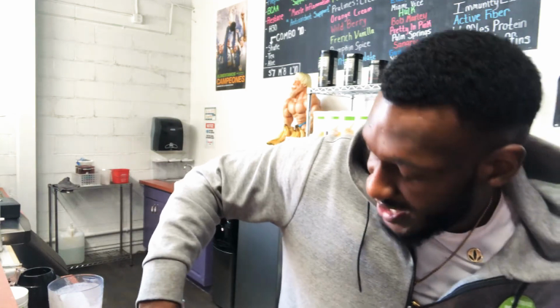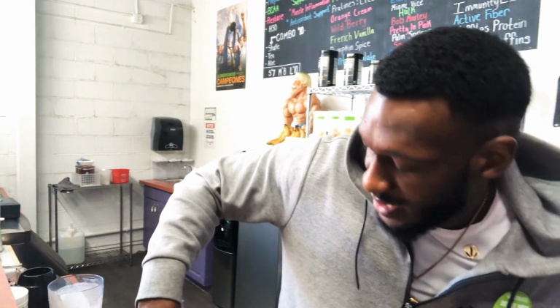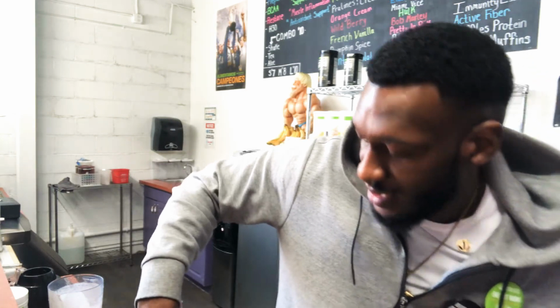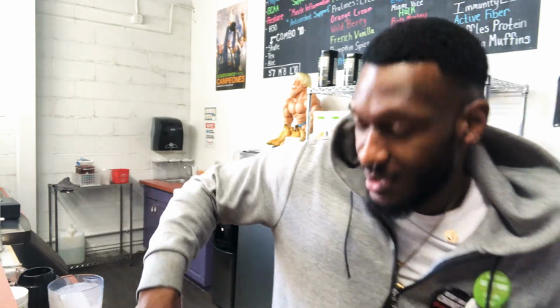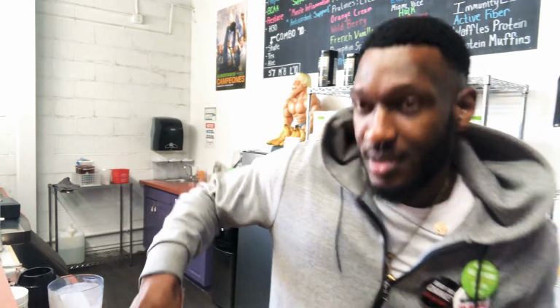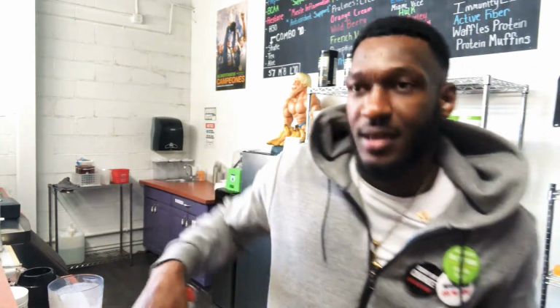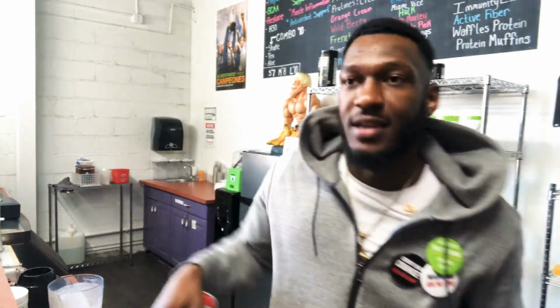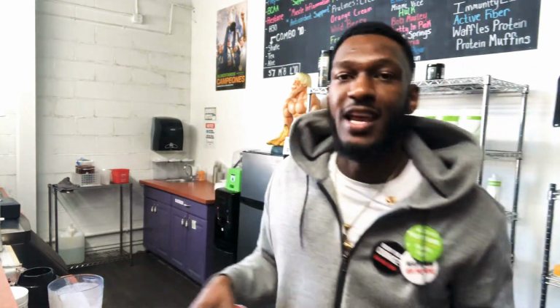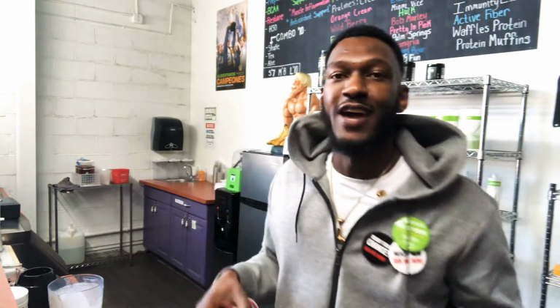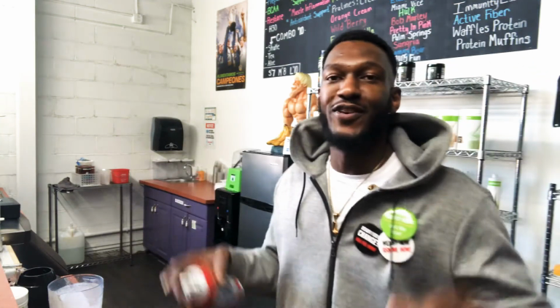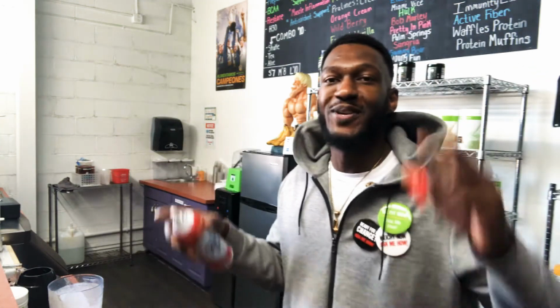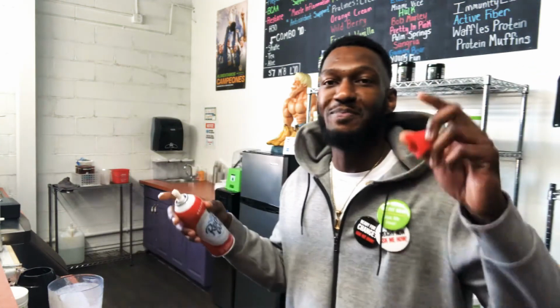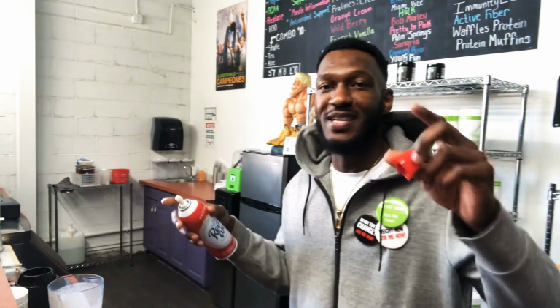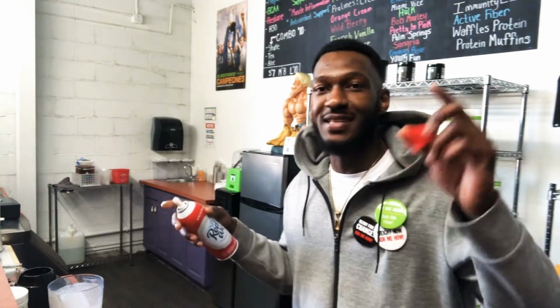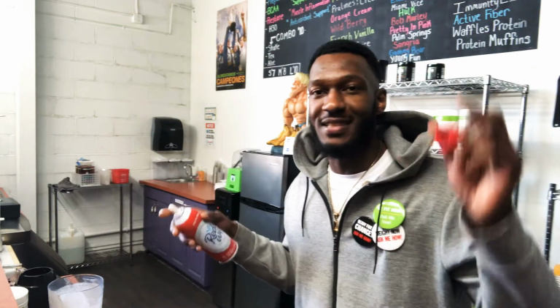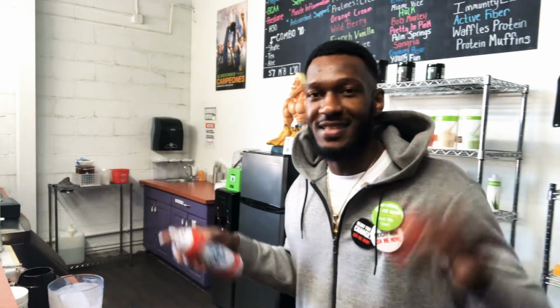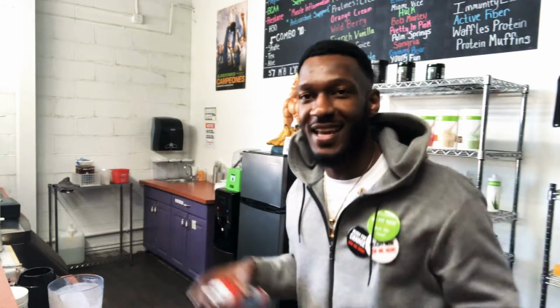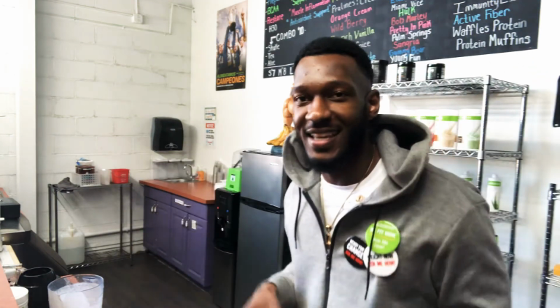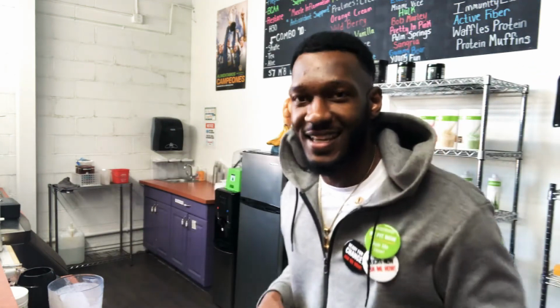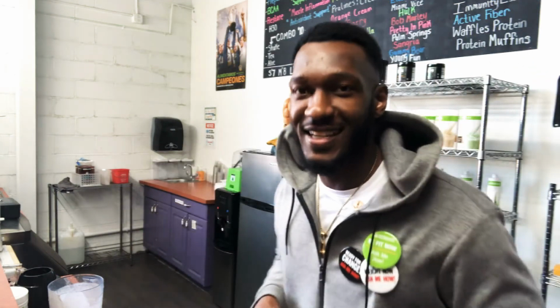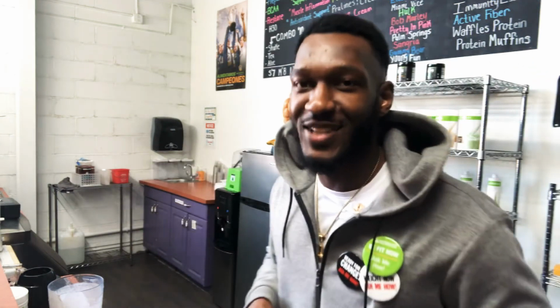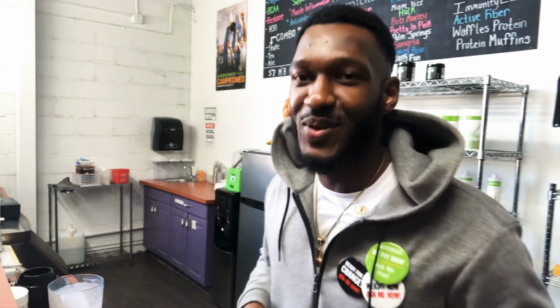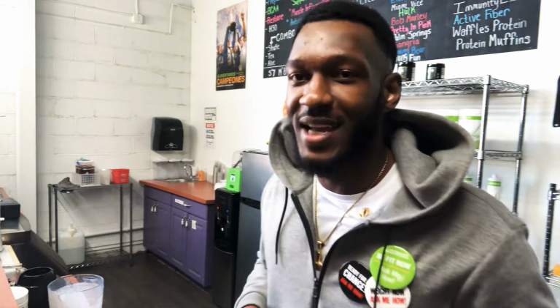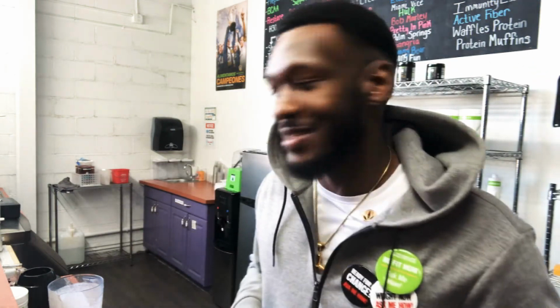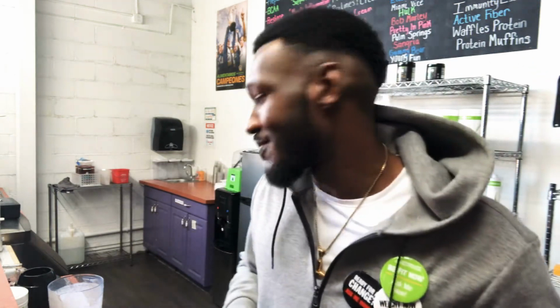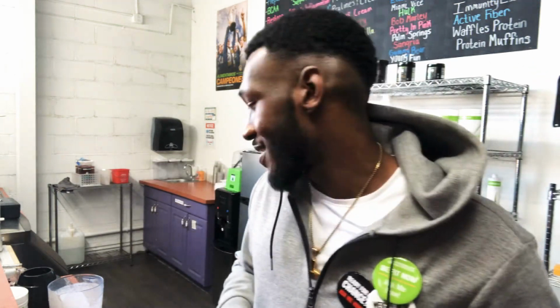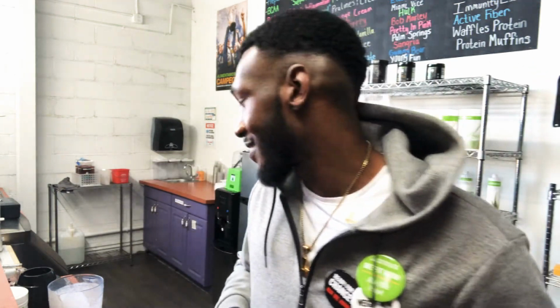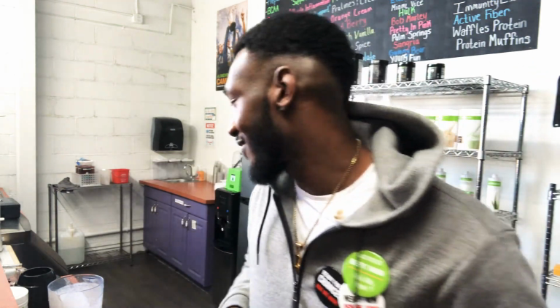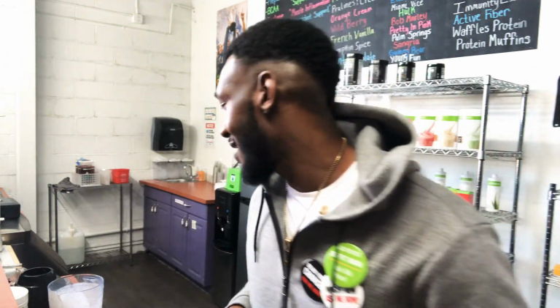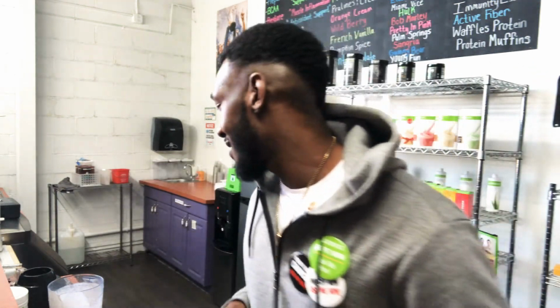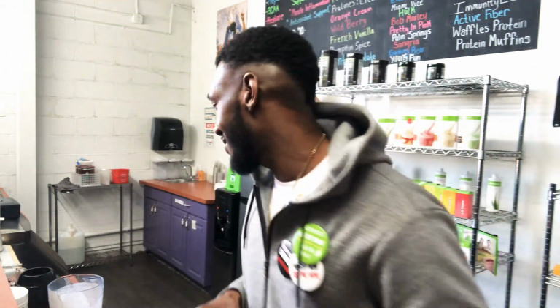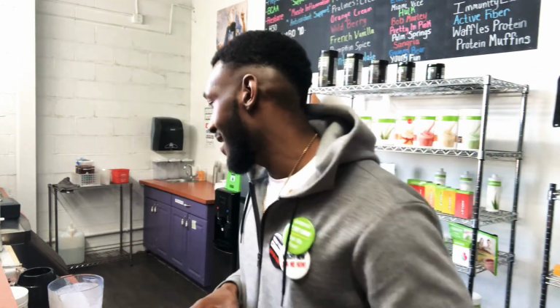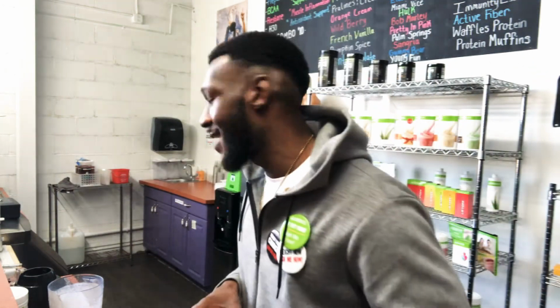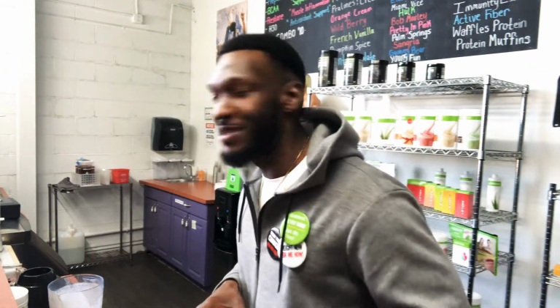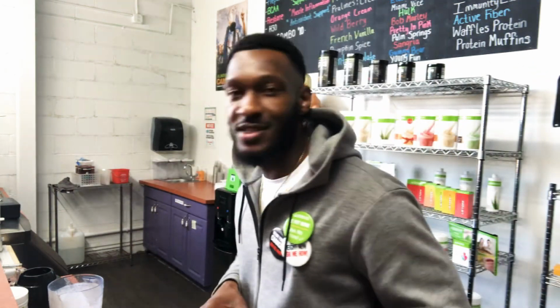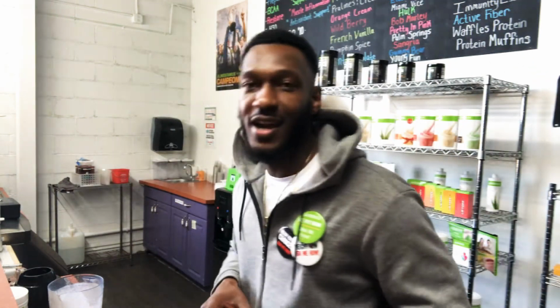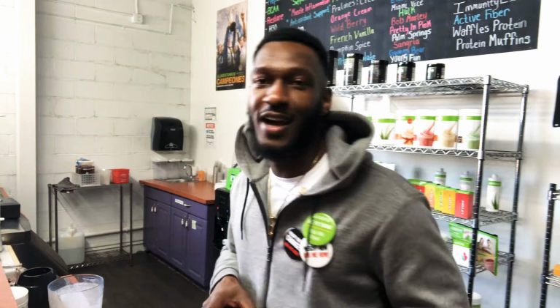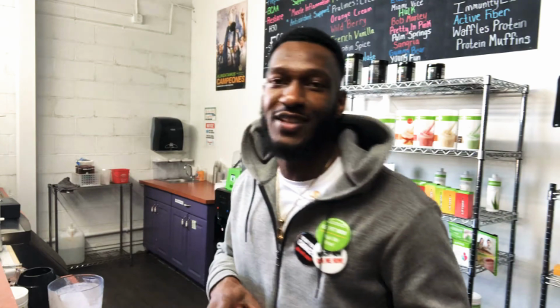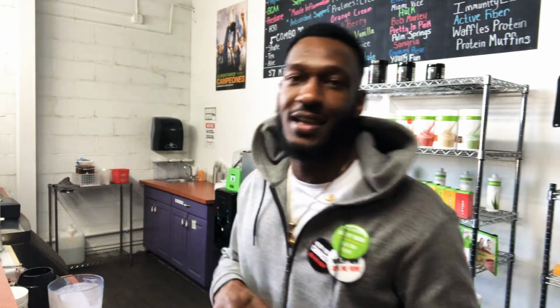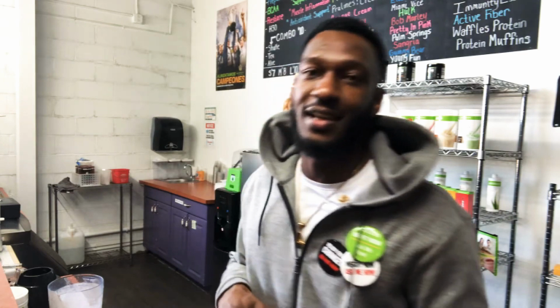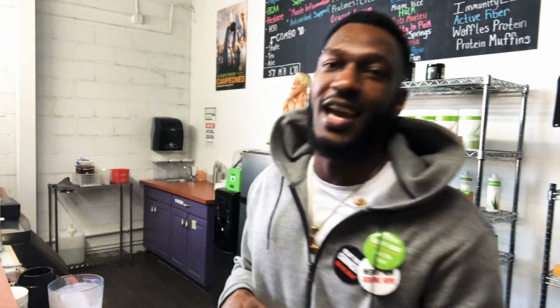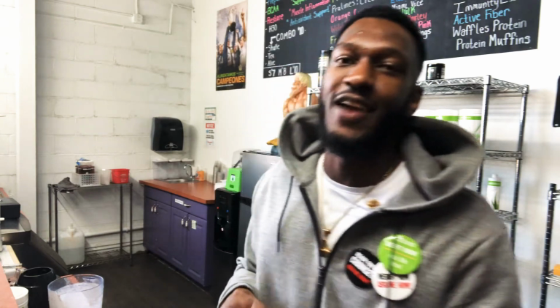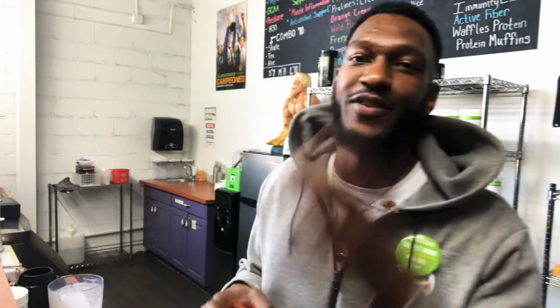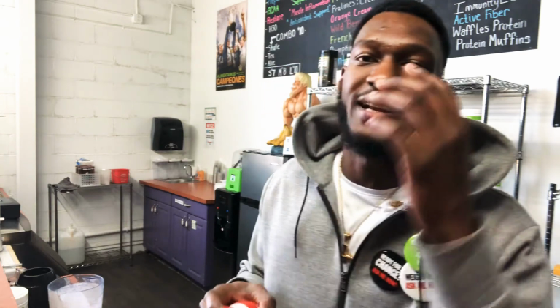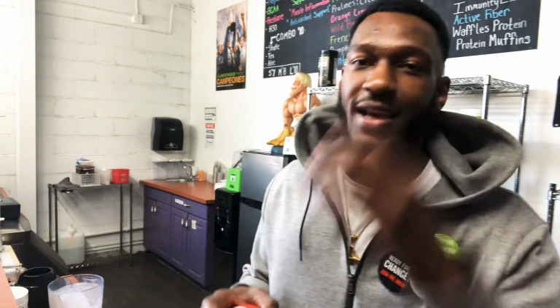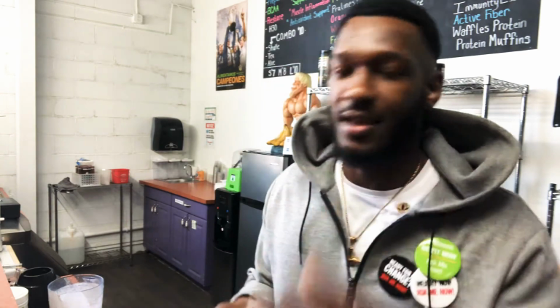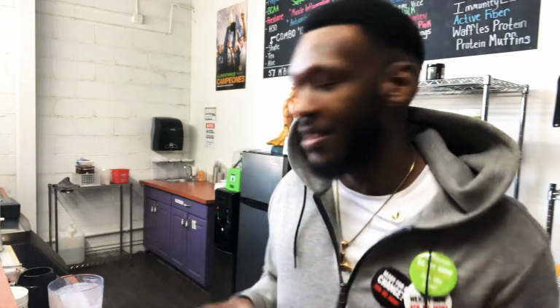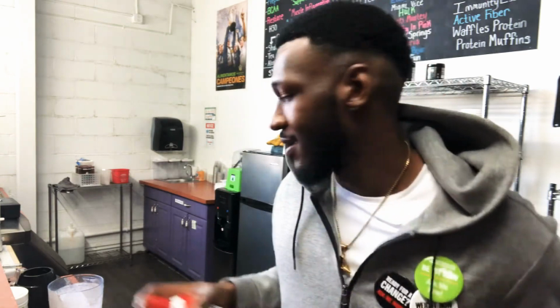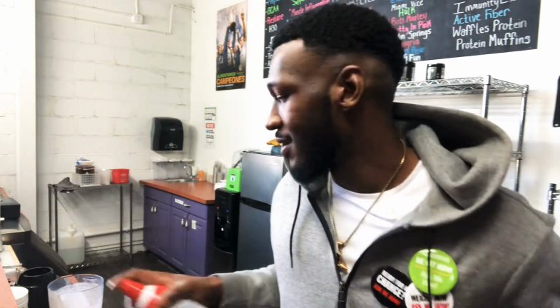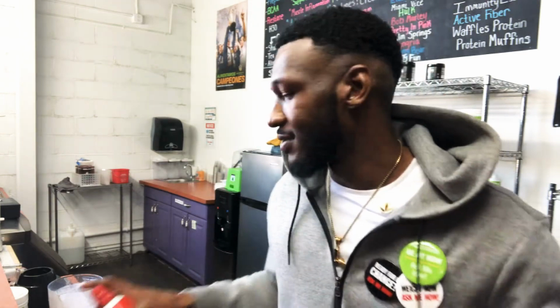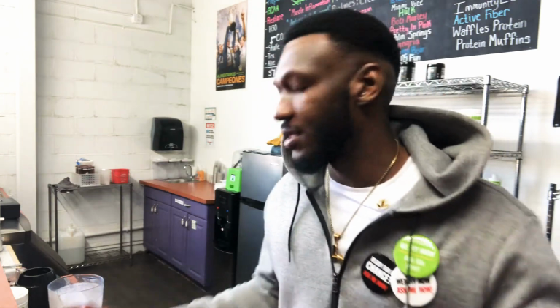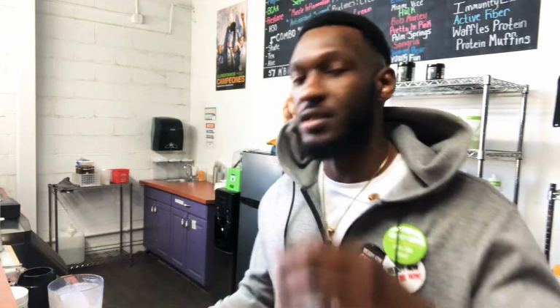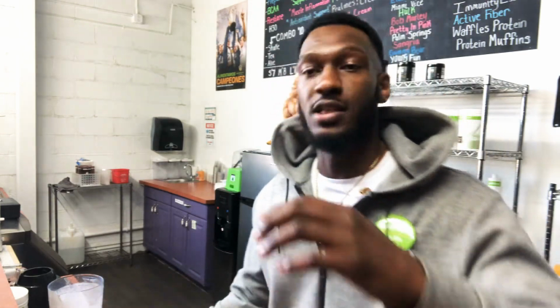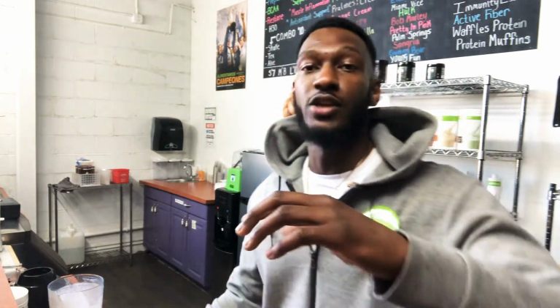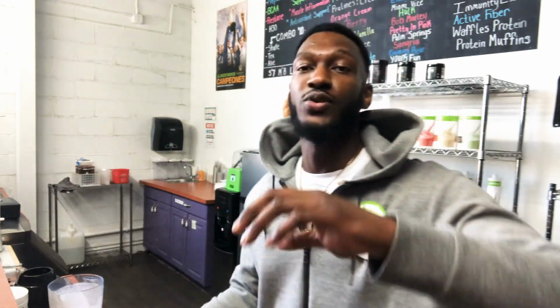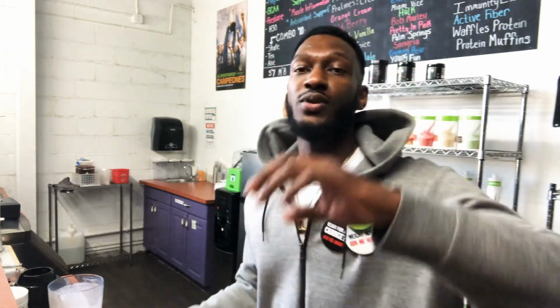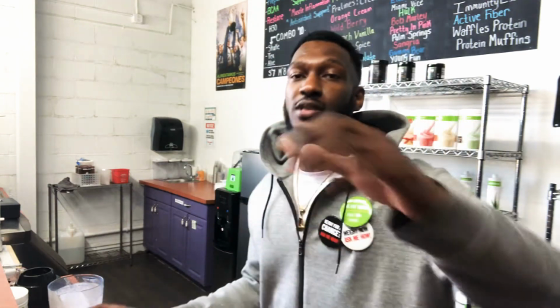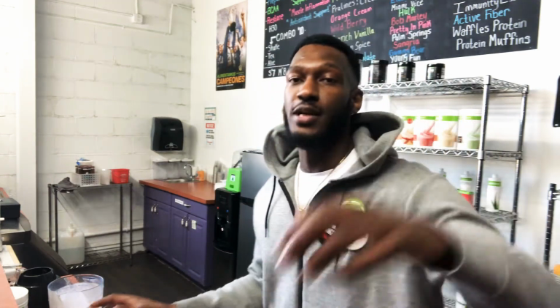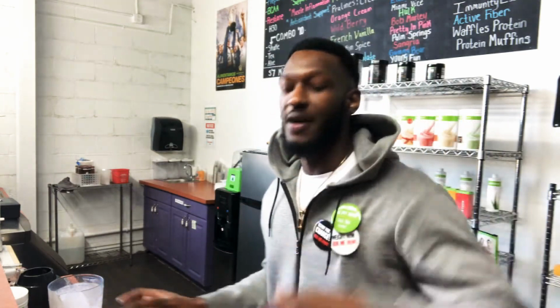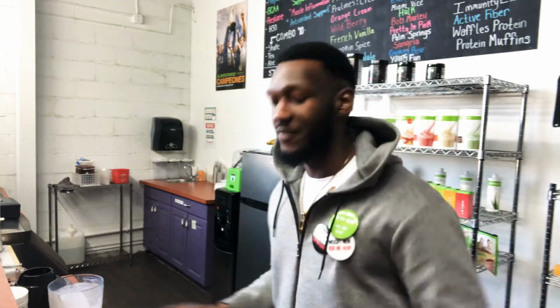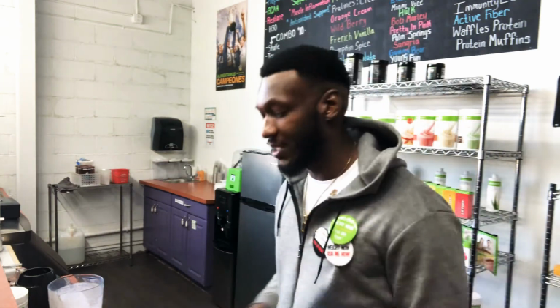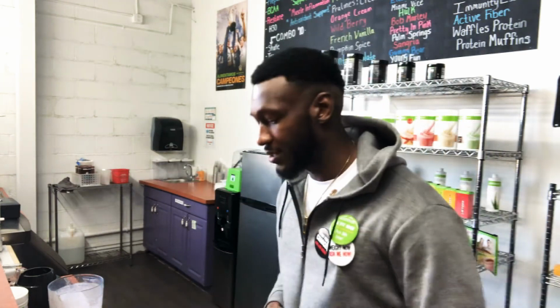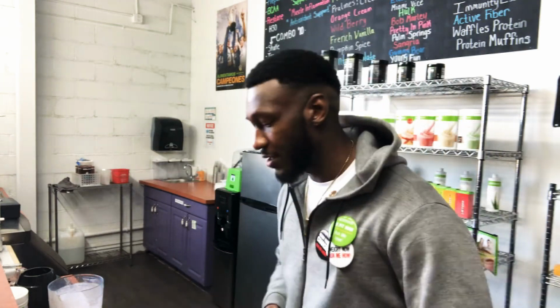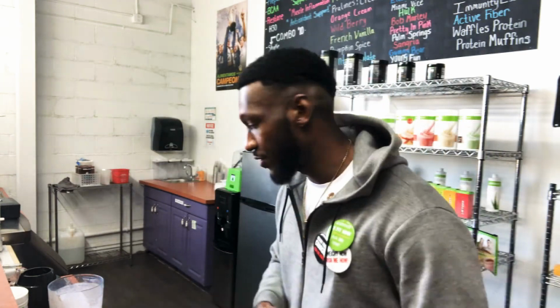Never miss a shake — that's what I tell myself. I make sure I have a shake every day to continue to hit my fitness goals.